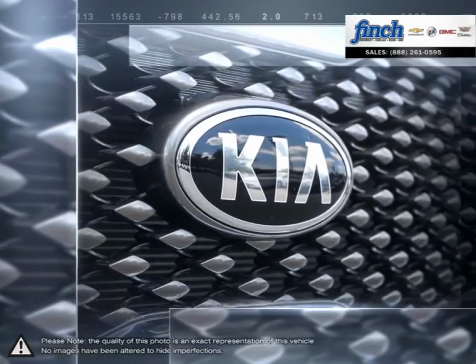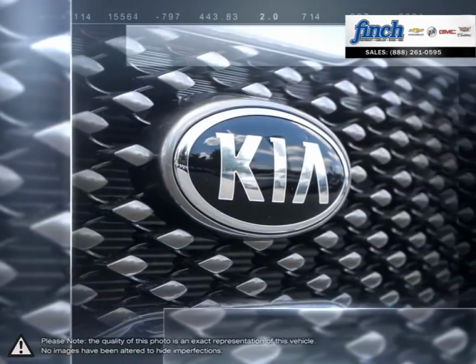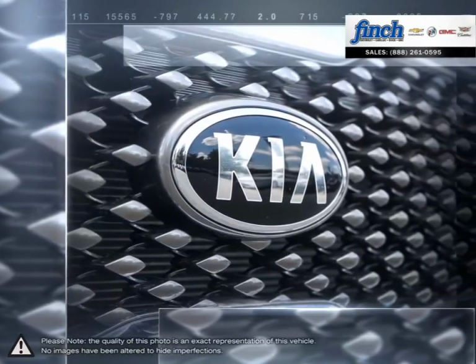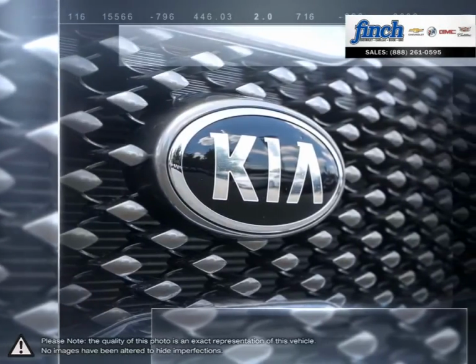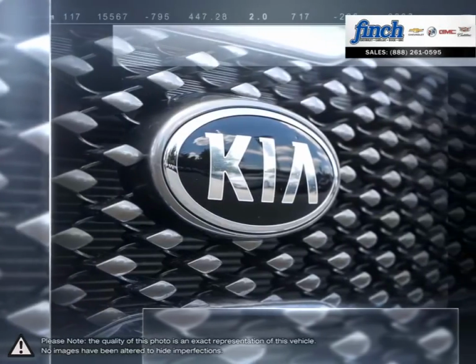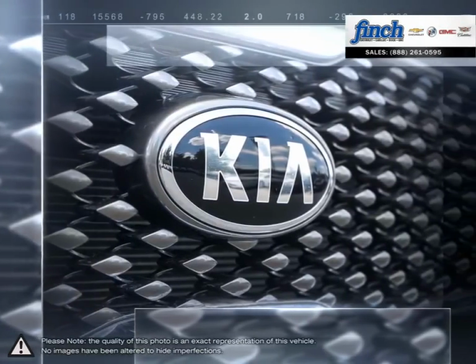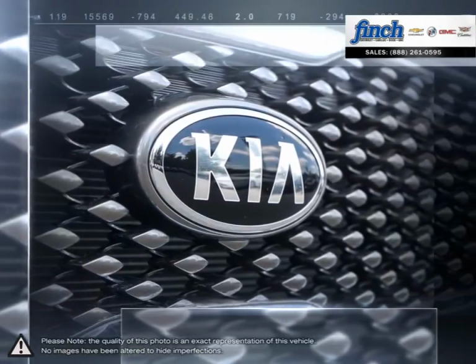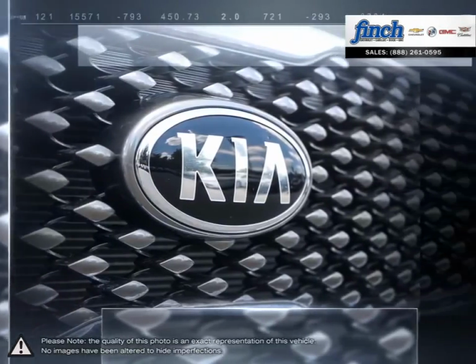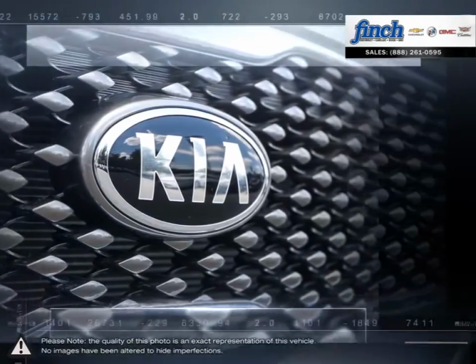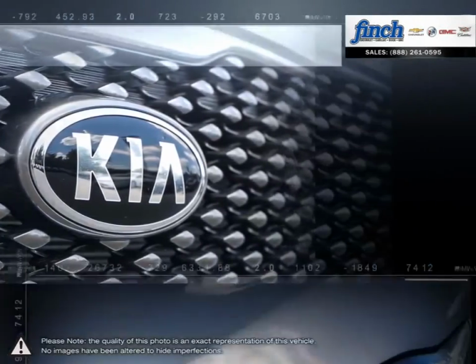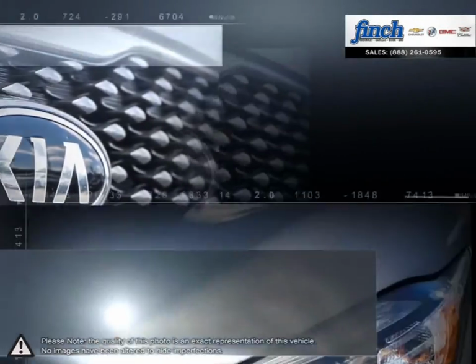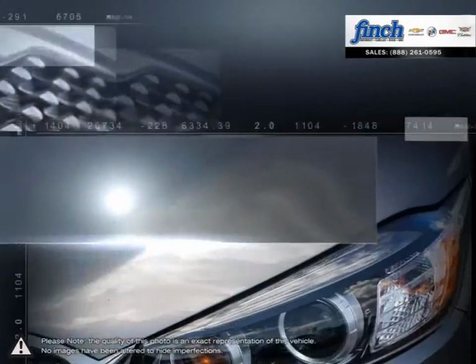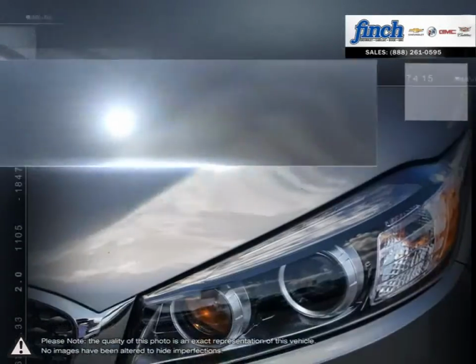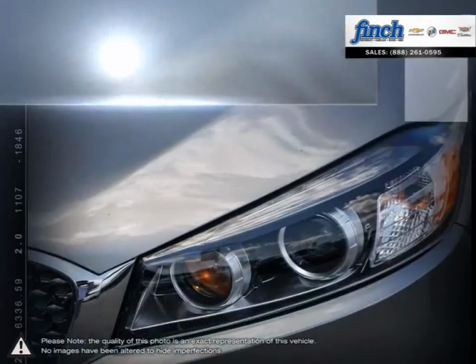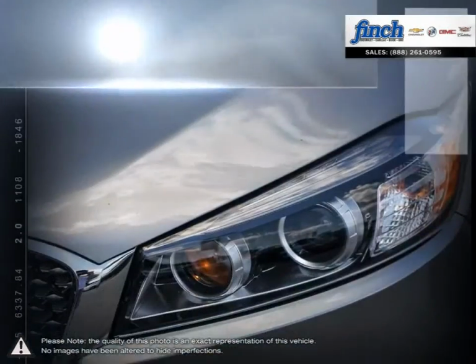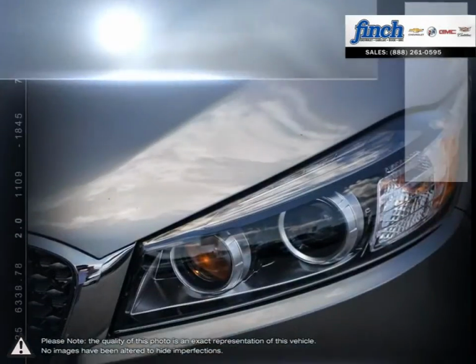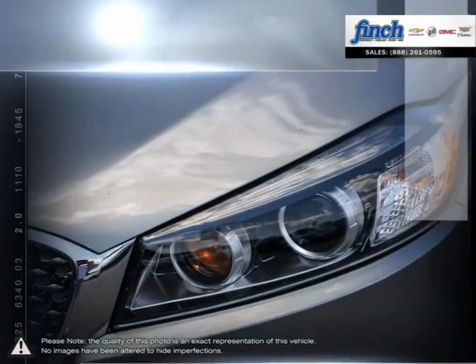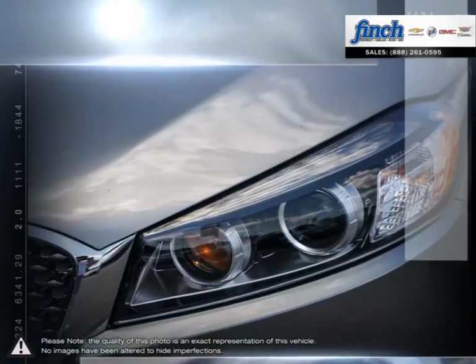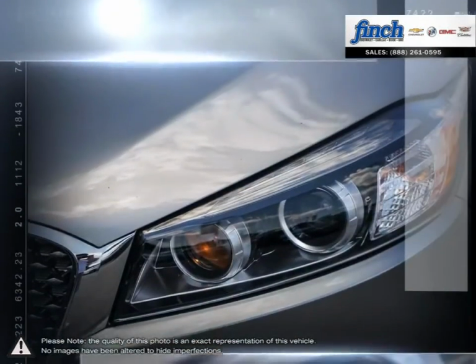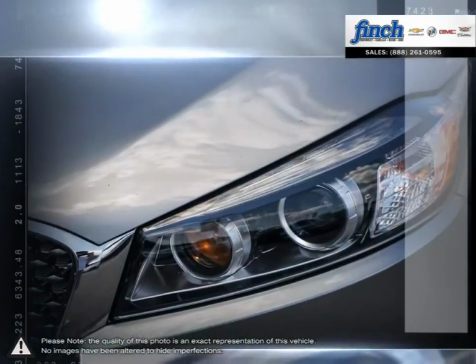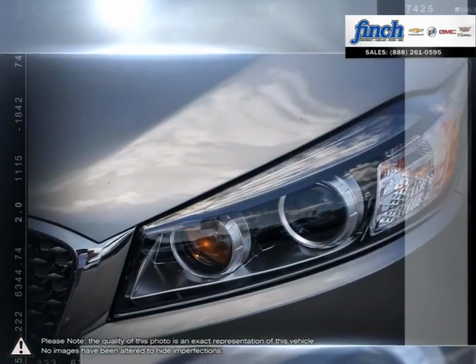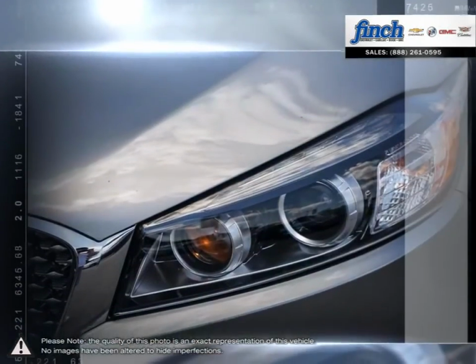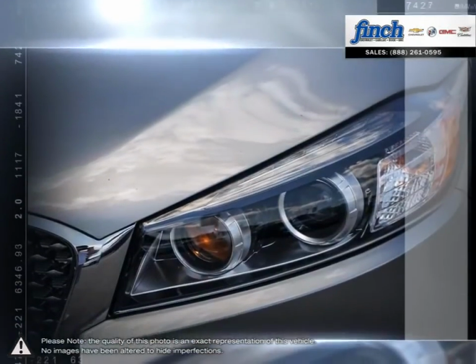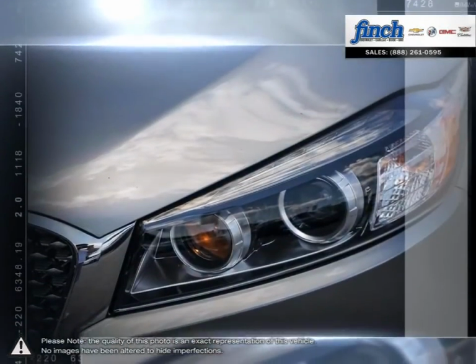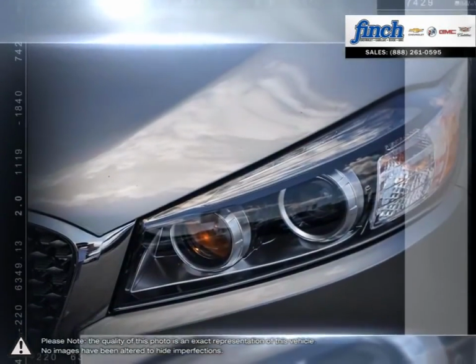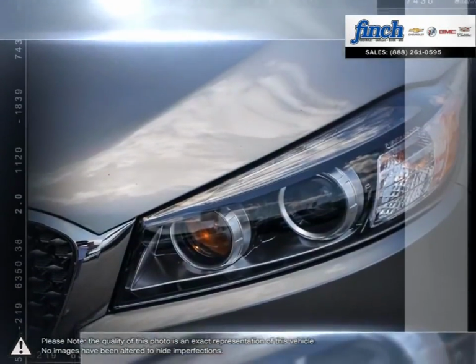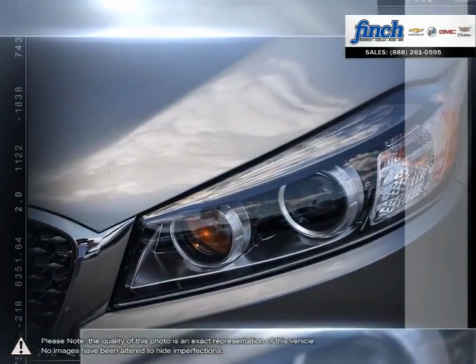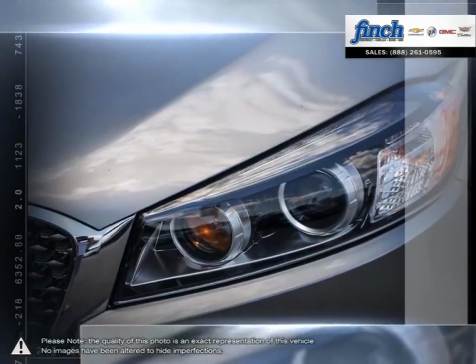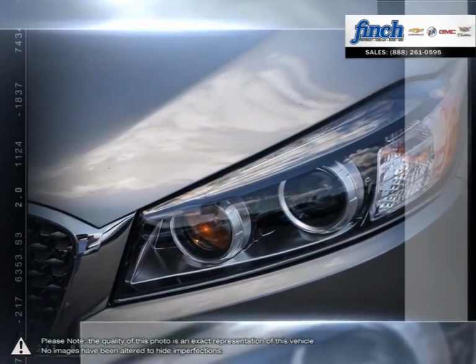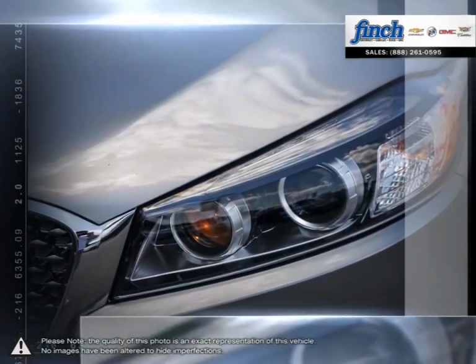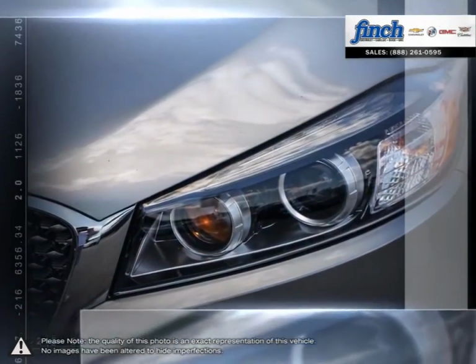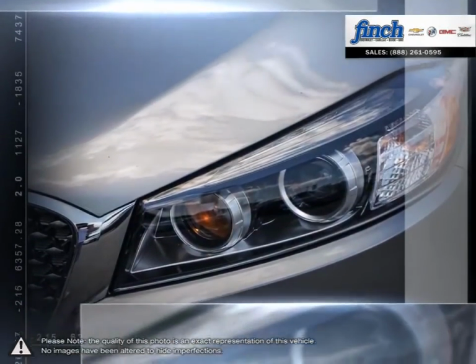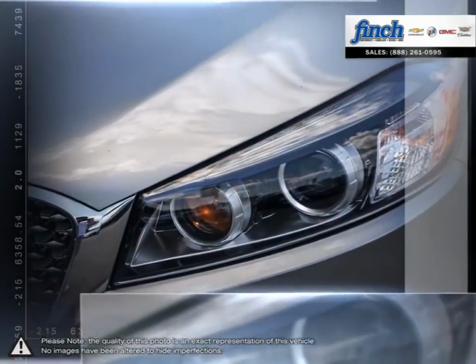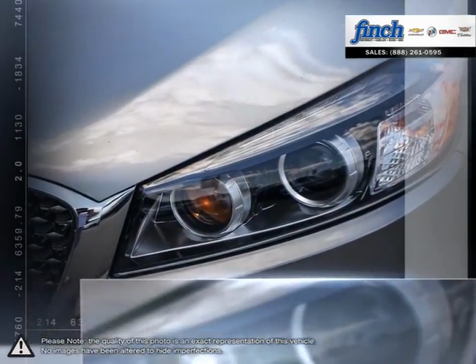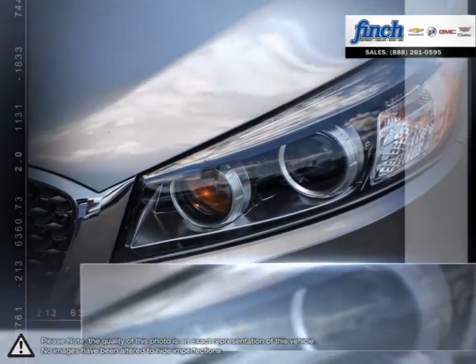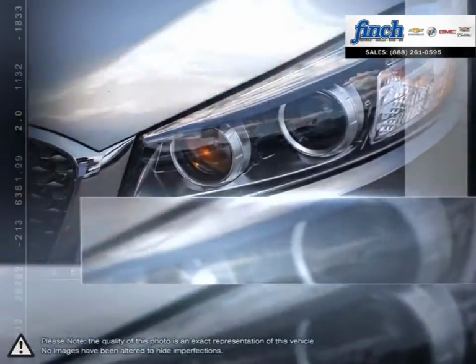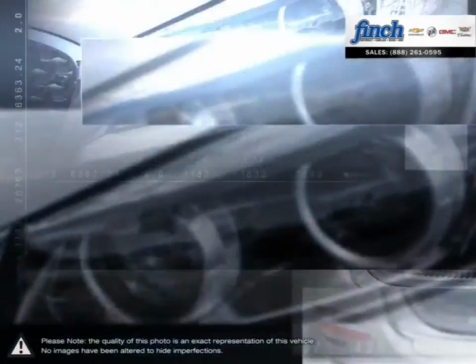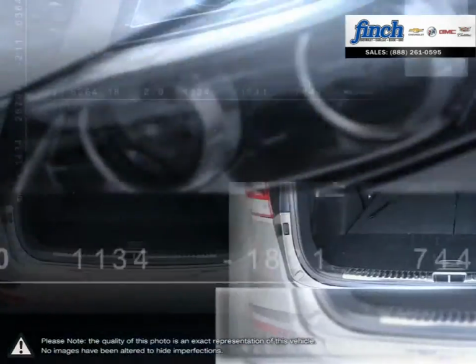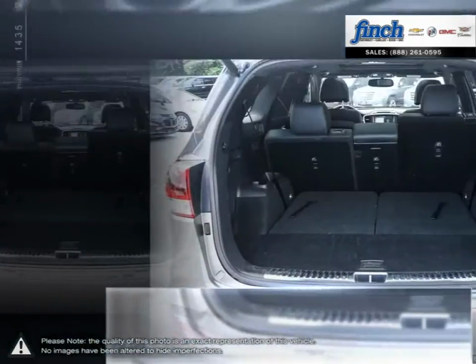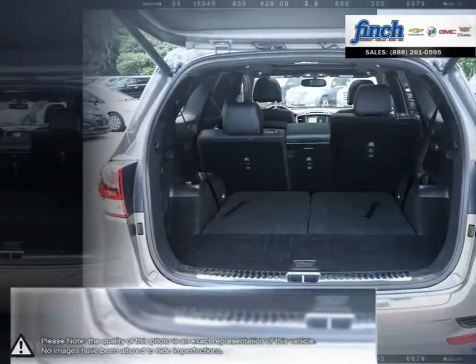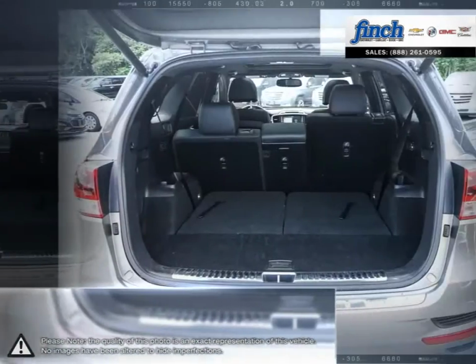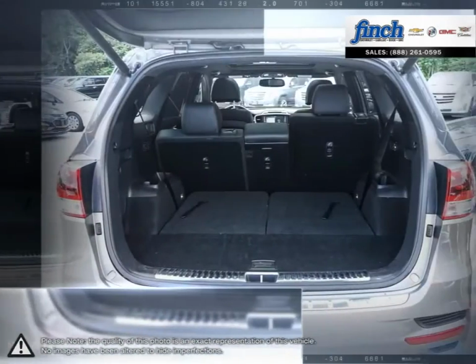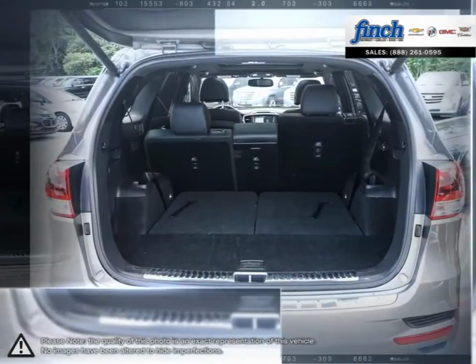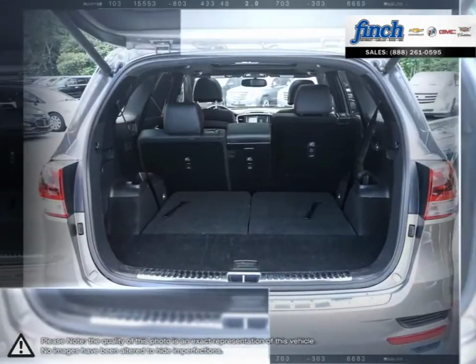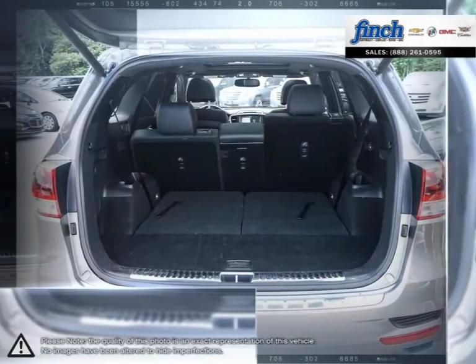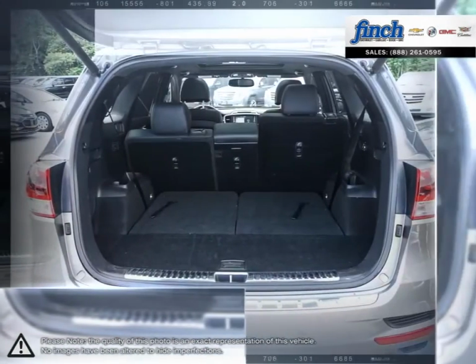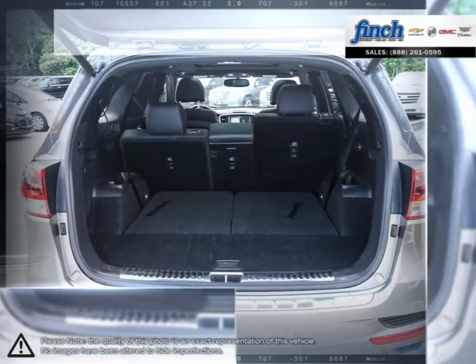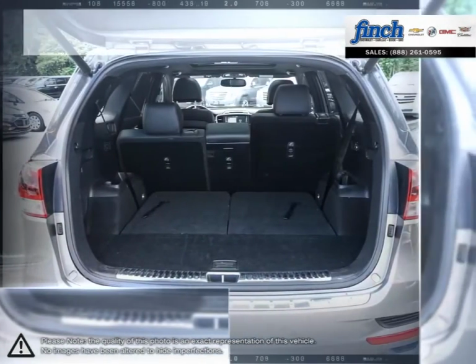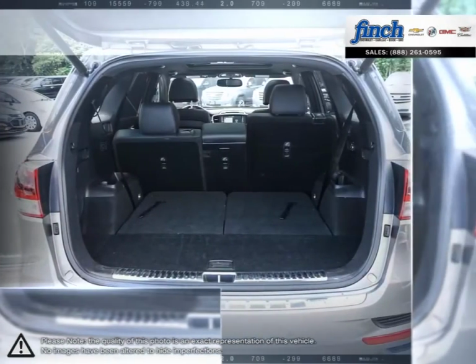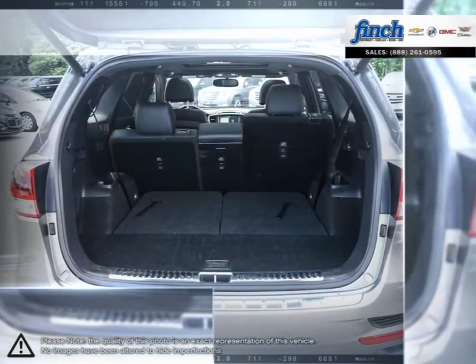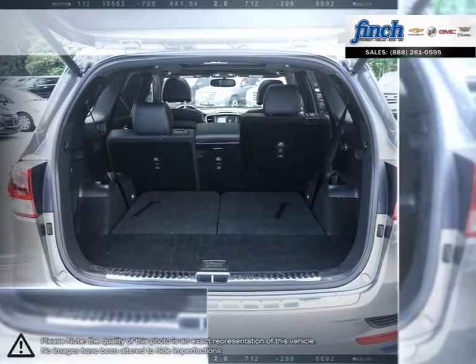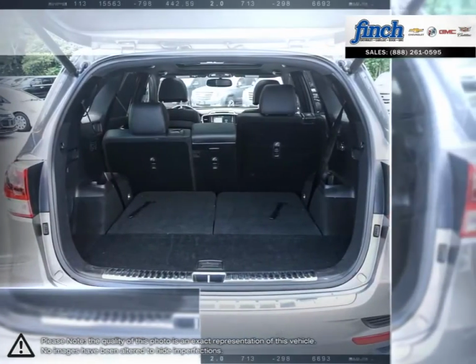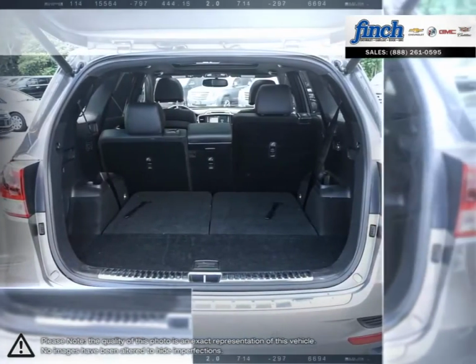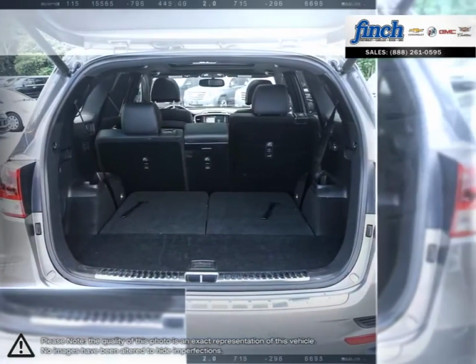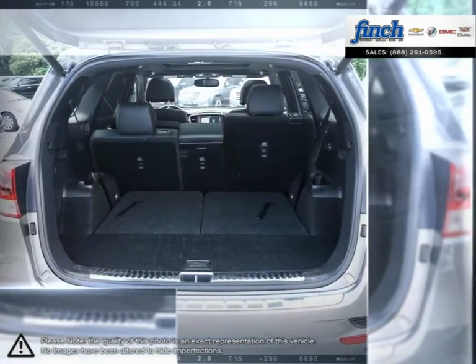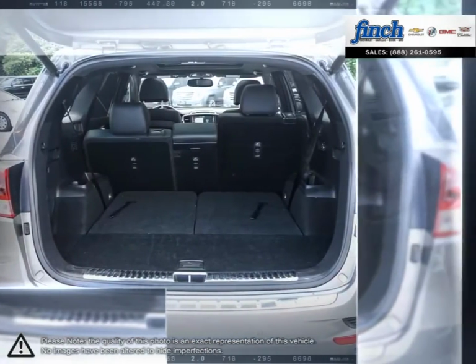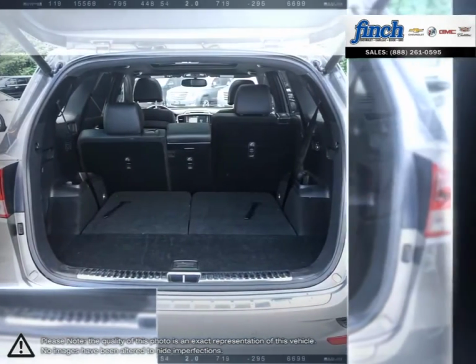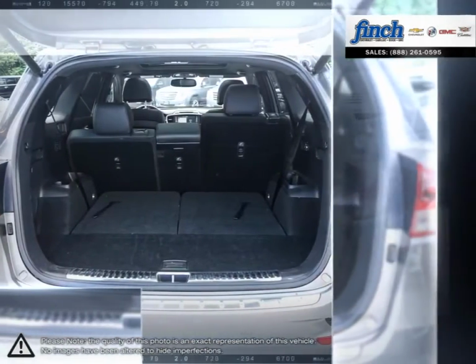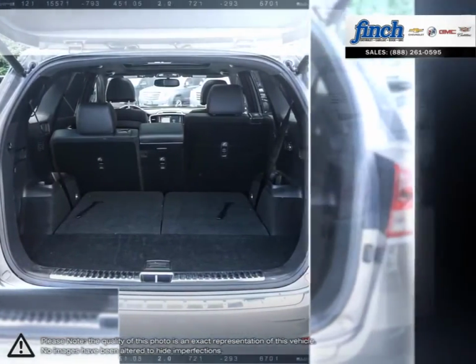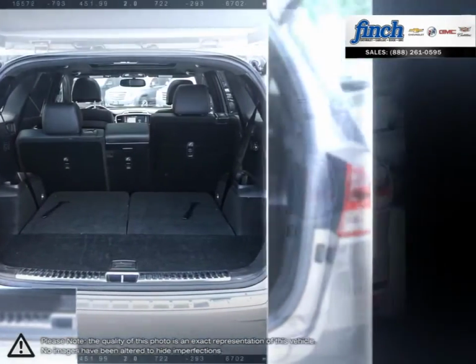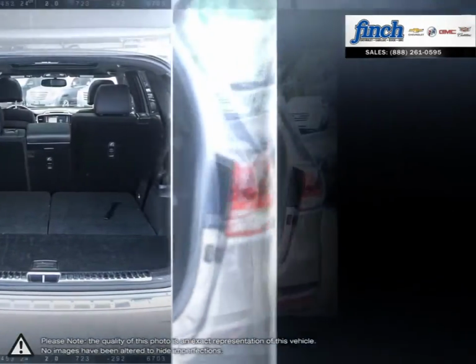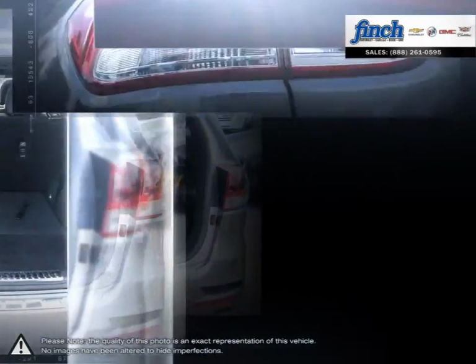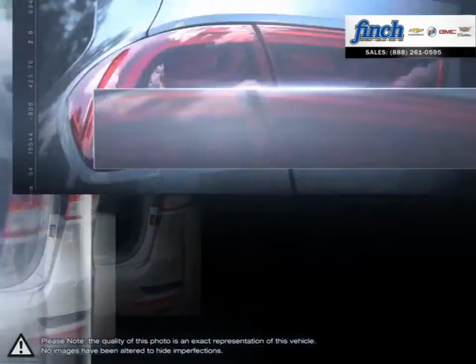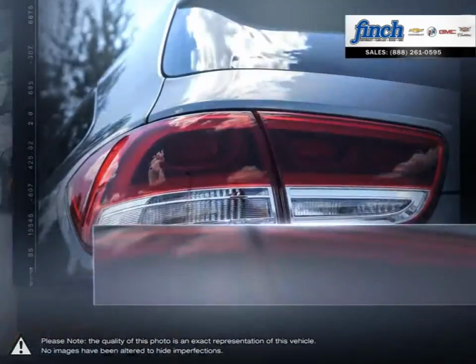Fantastic fuel economy, generous standard equipment and a punchy engine make the Sorento a great choice, truly giving you more for less.